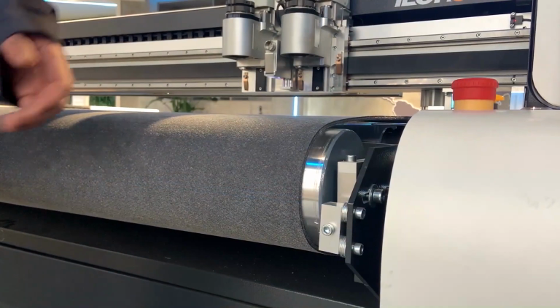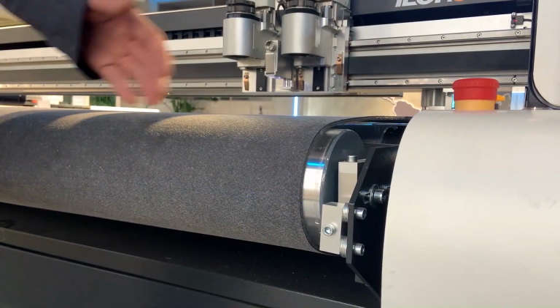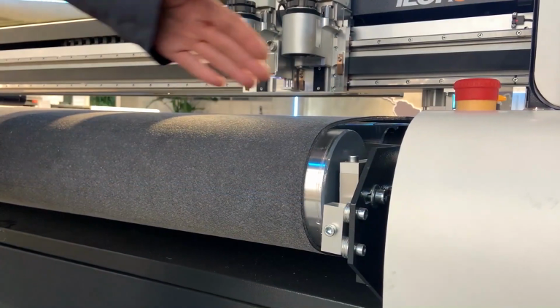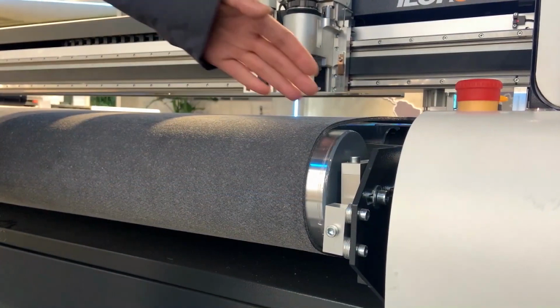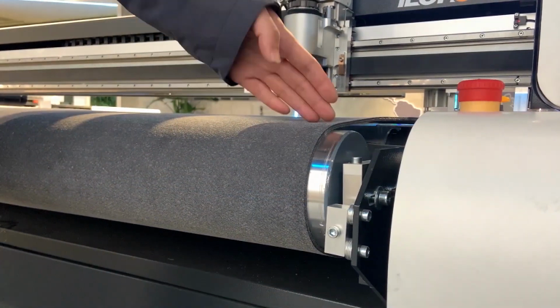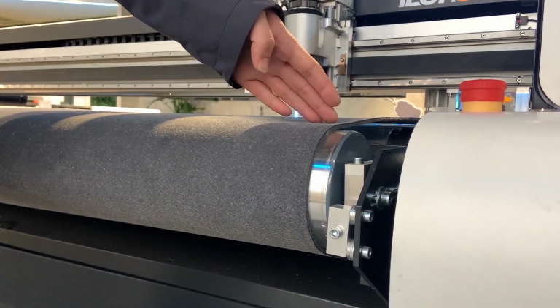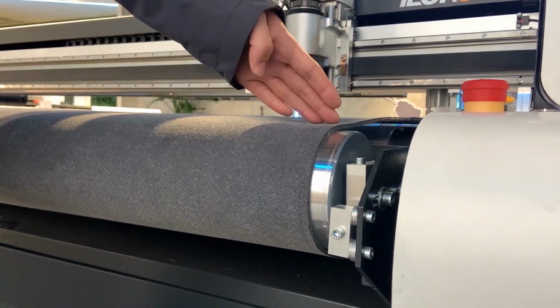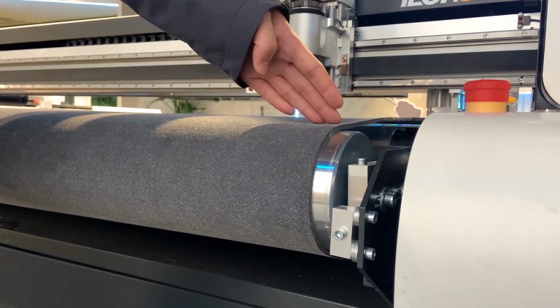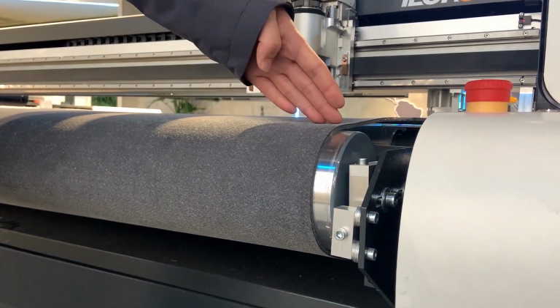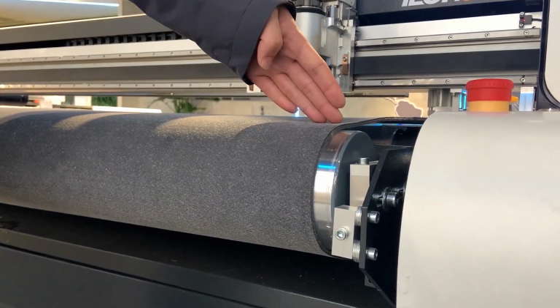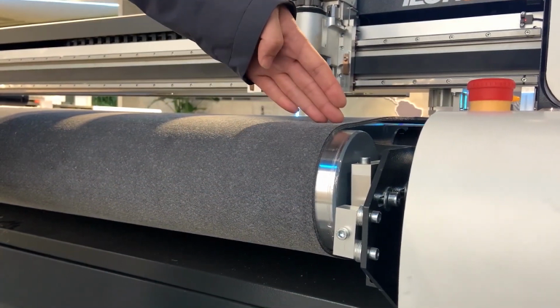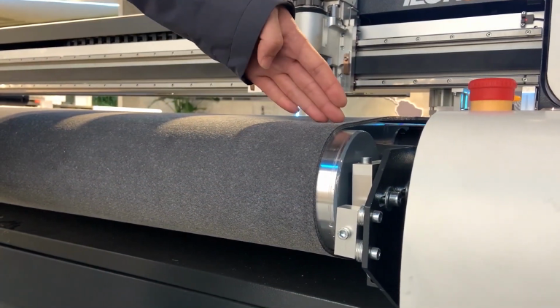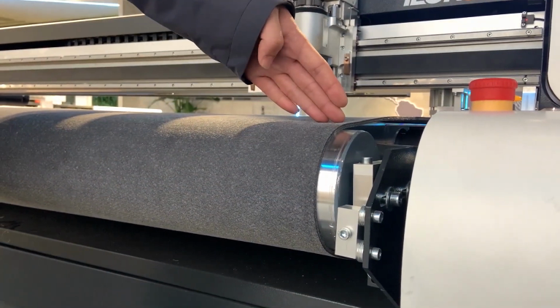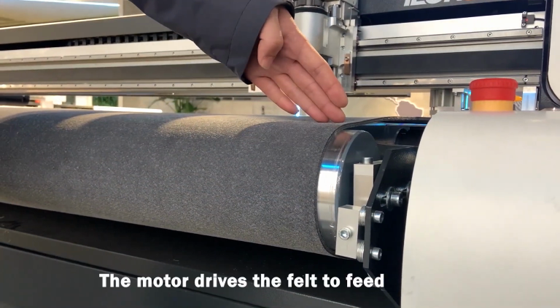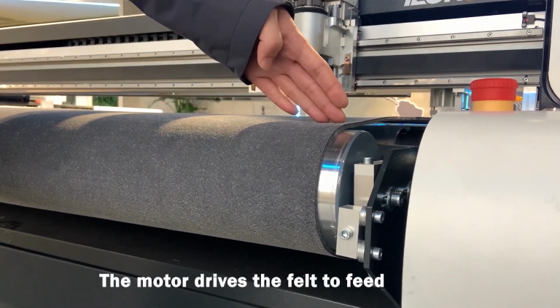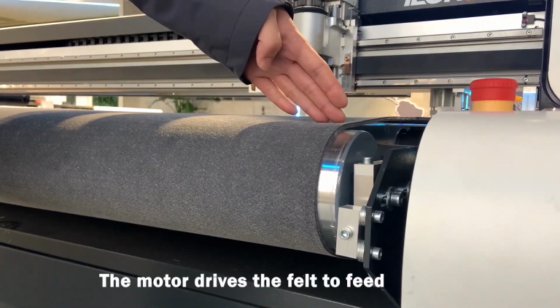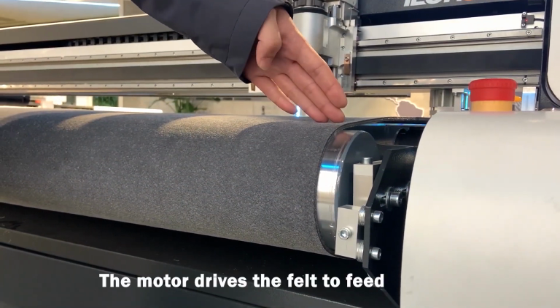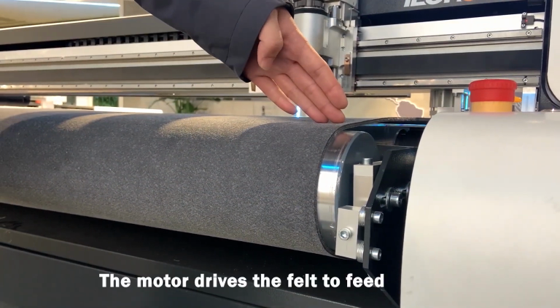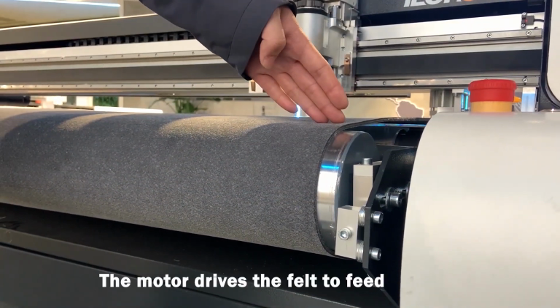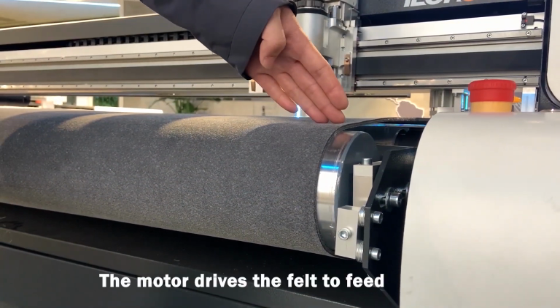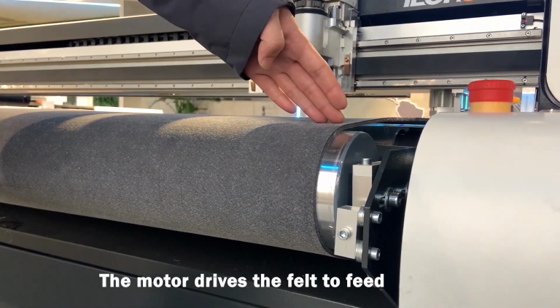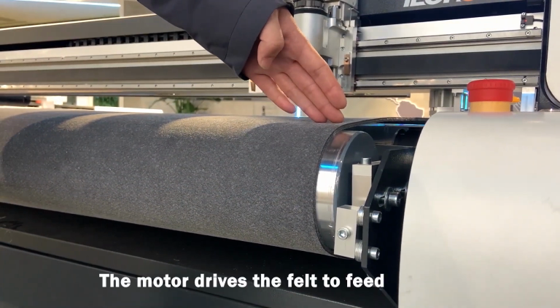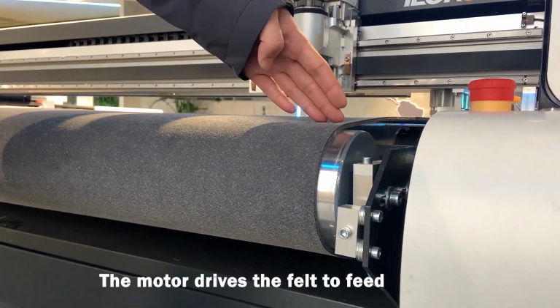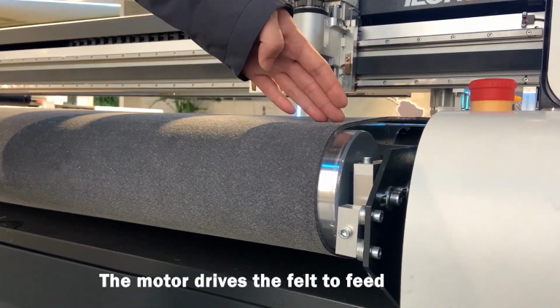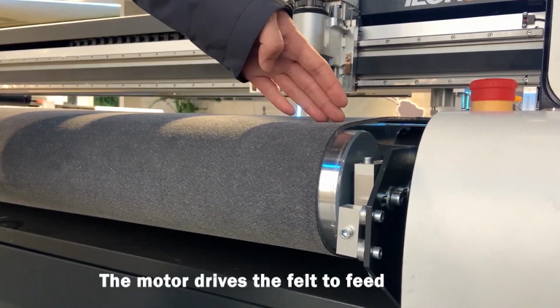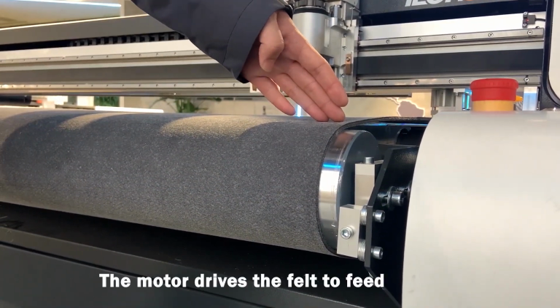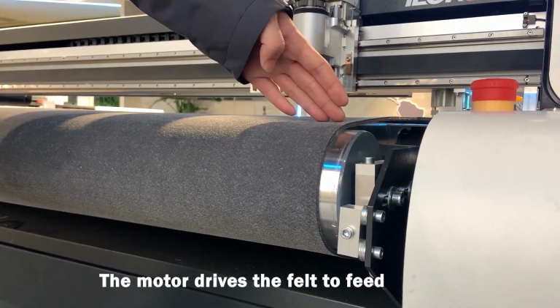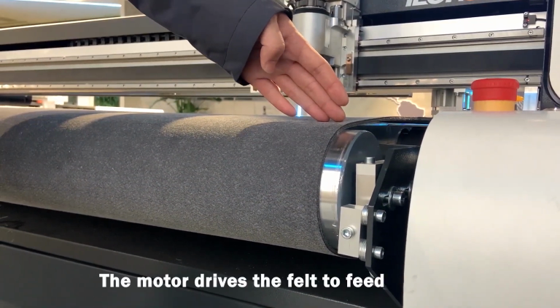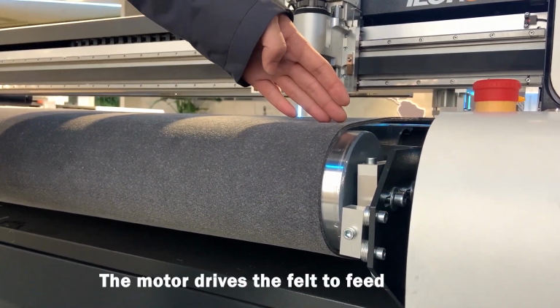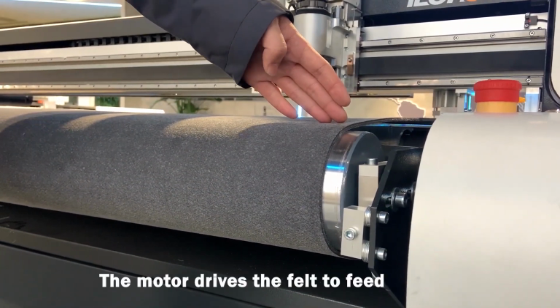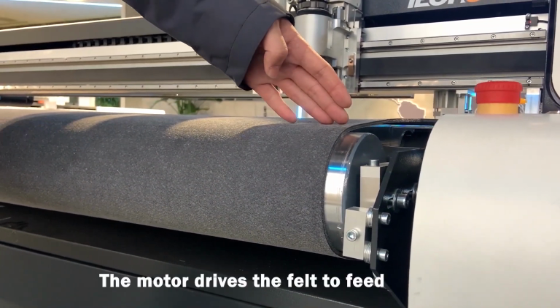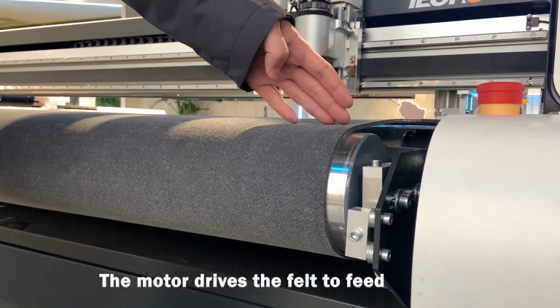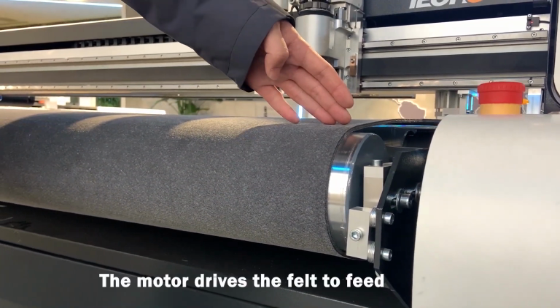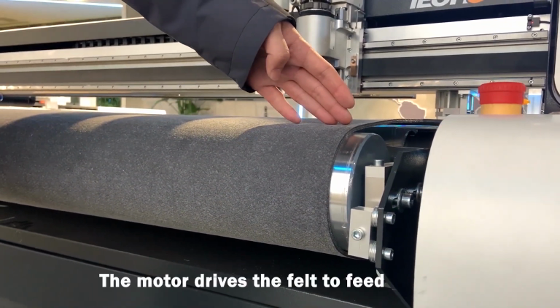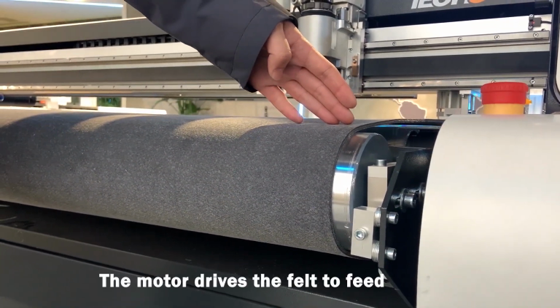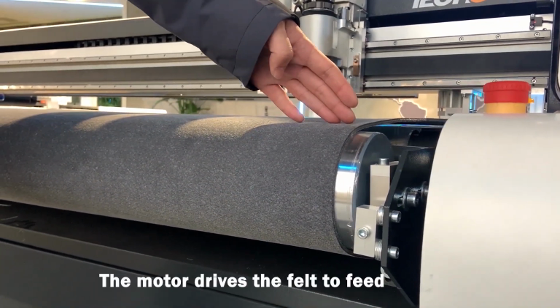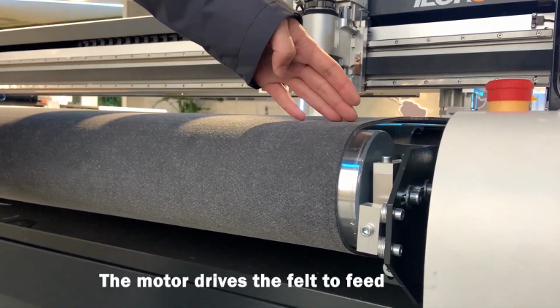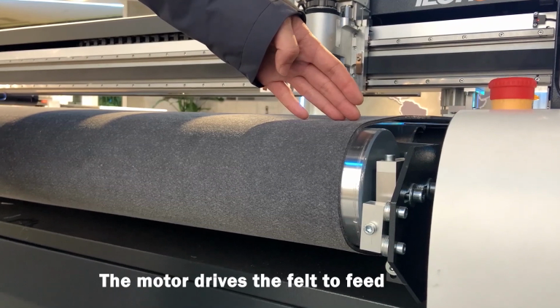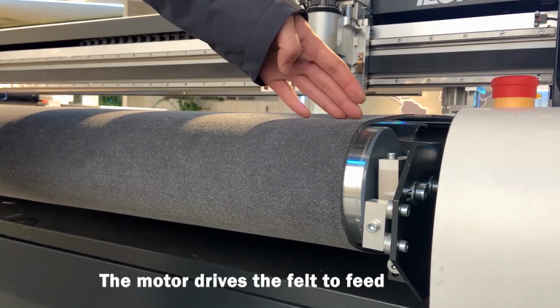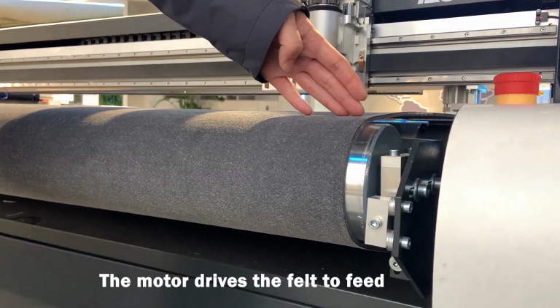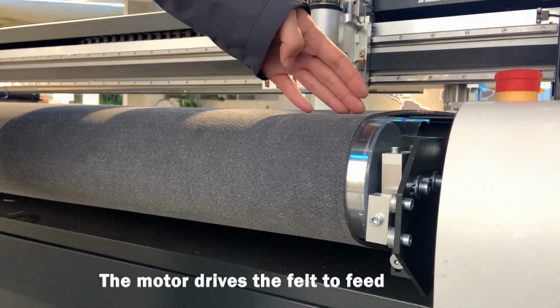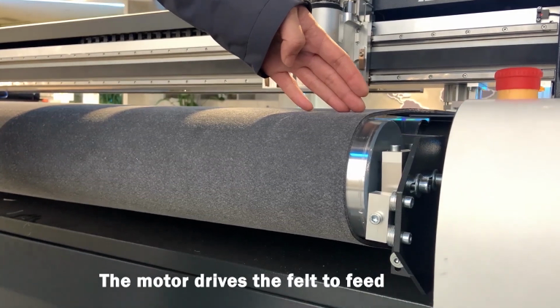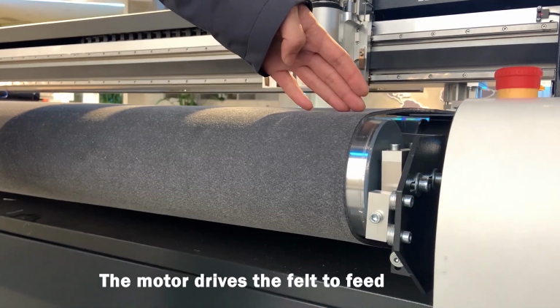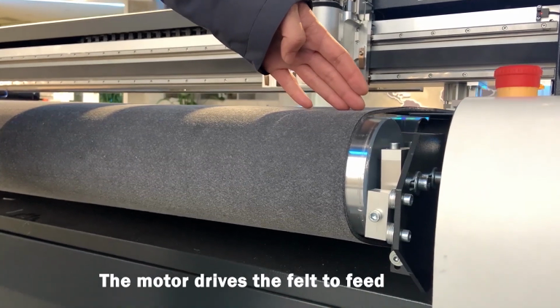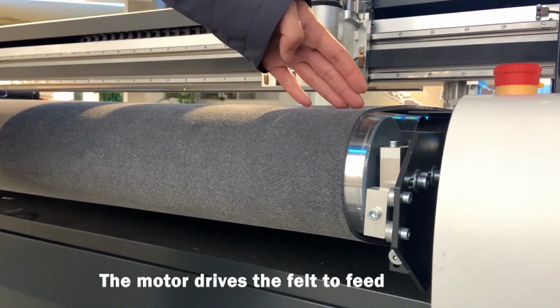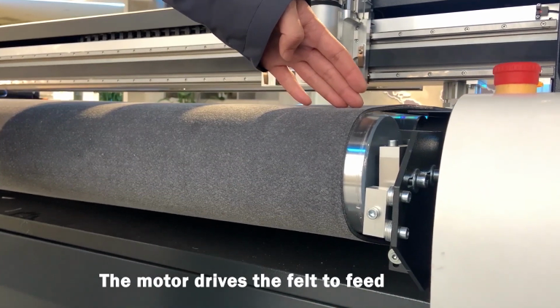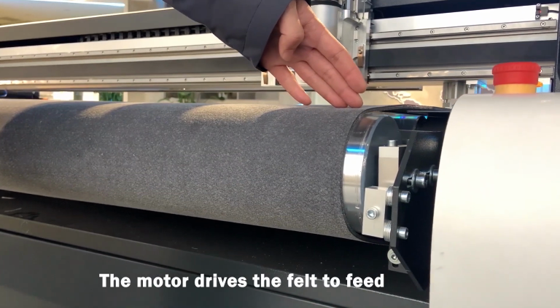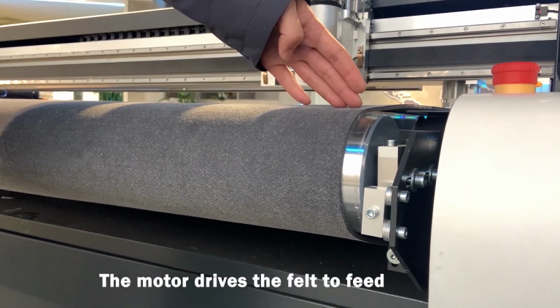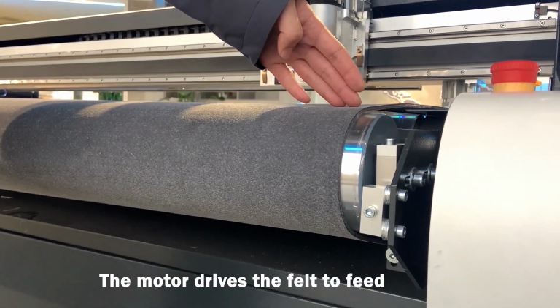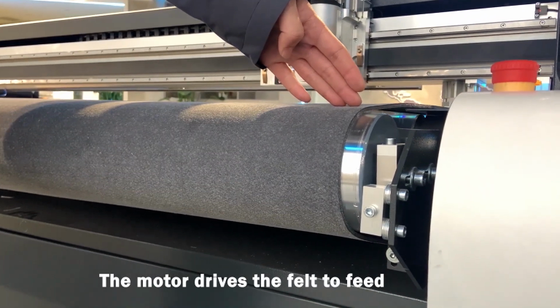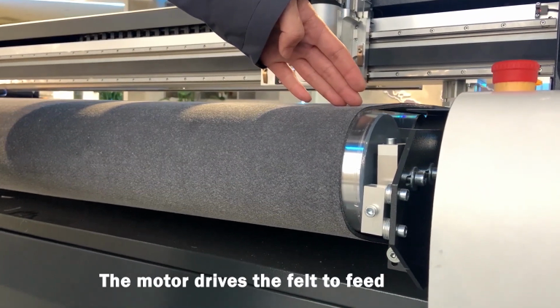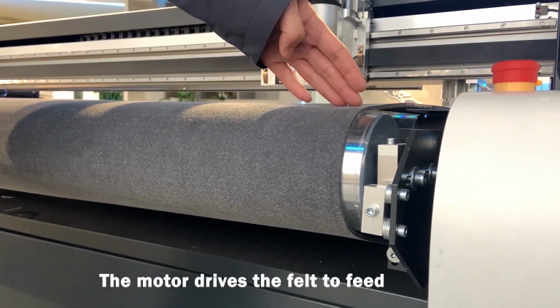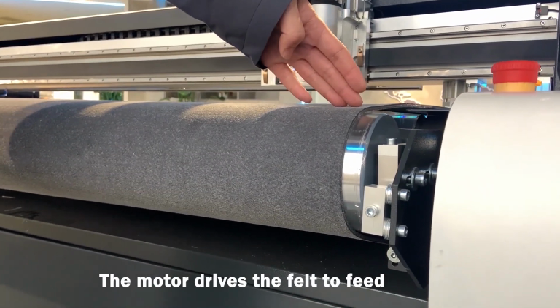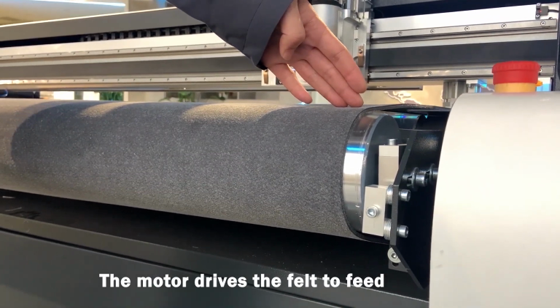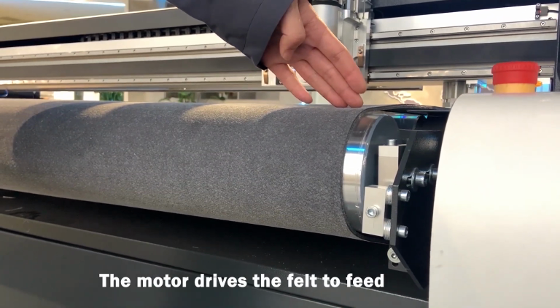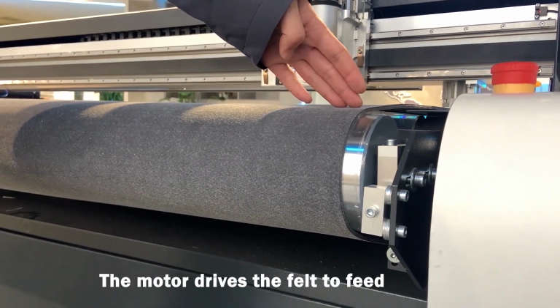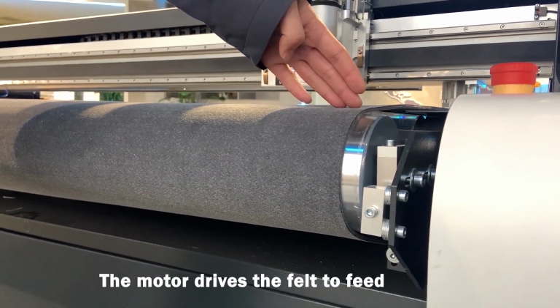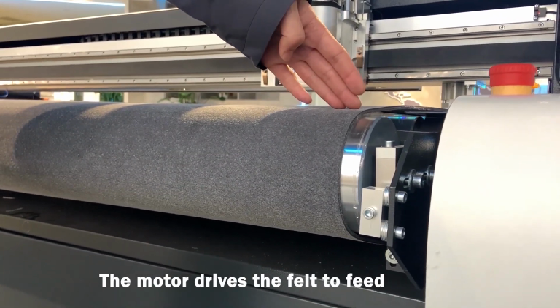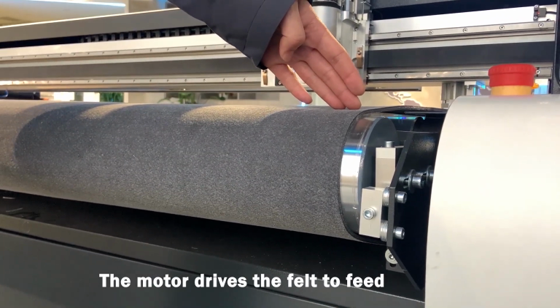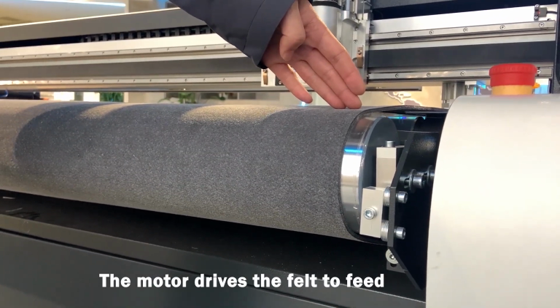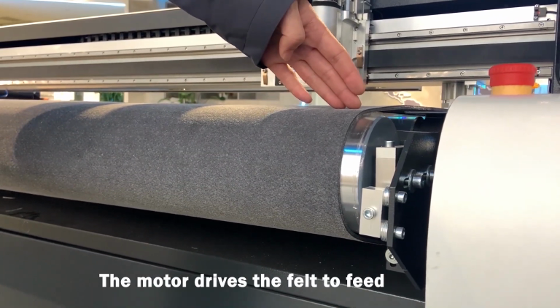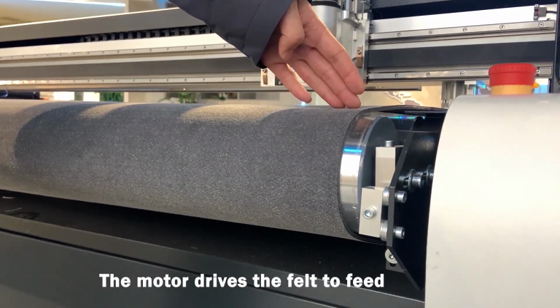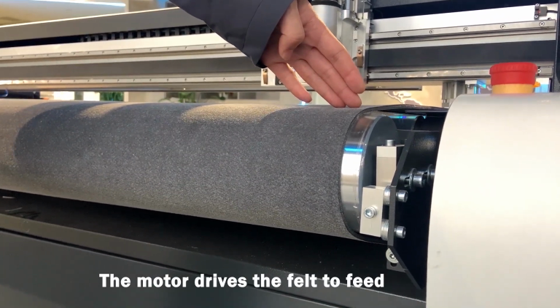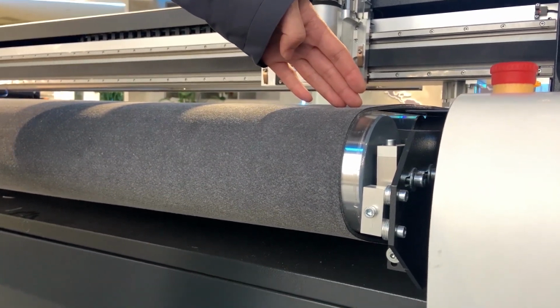This is the conveyor system. It can work with a loading device, so you can do continuous cutting.